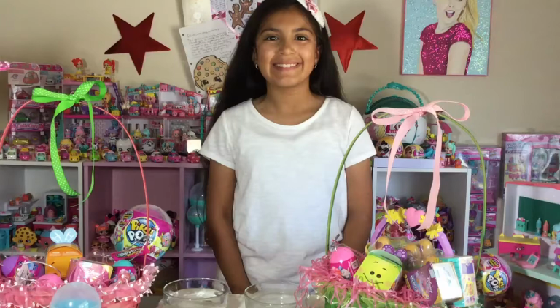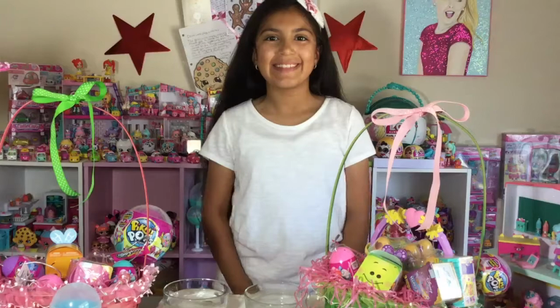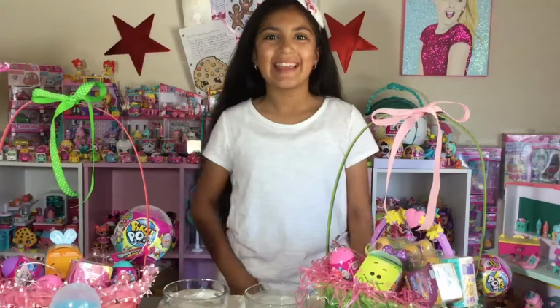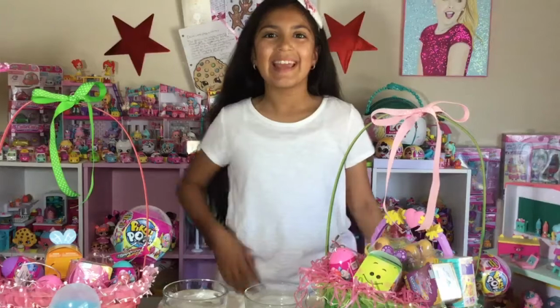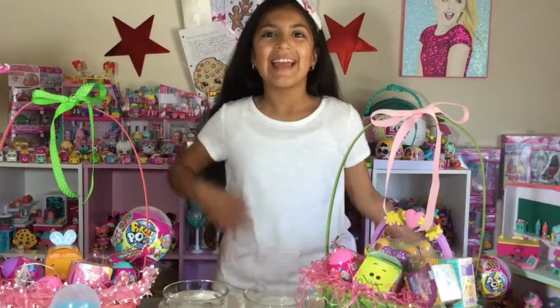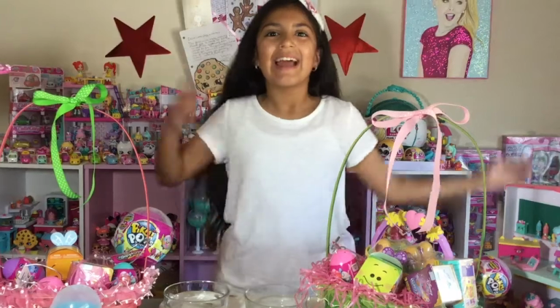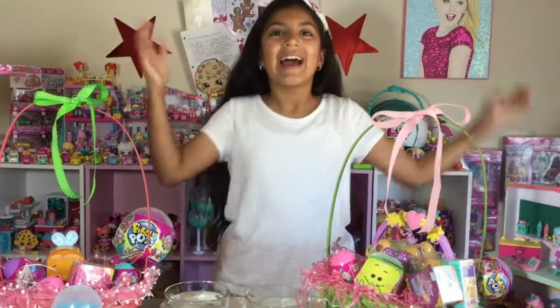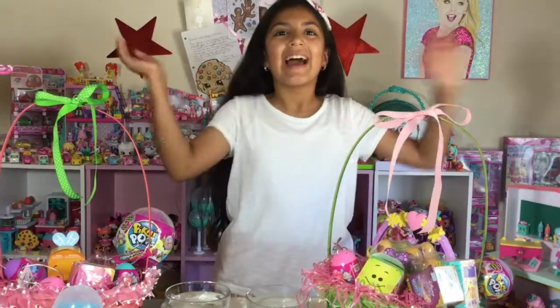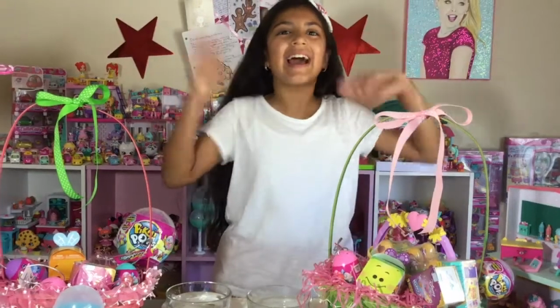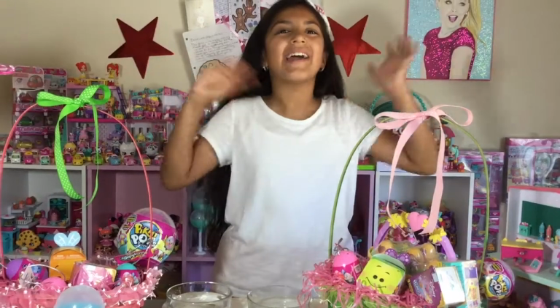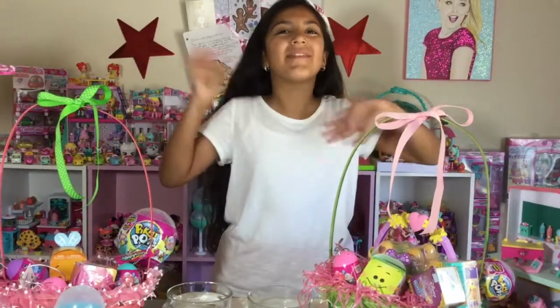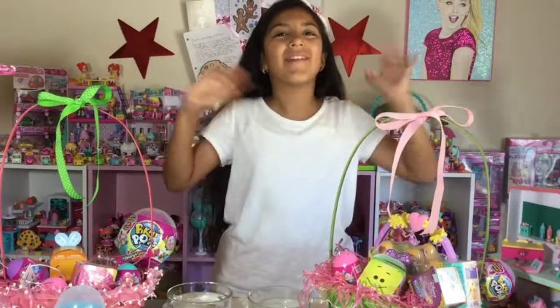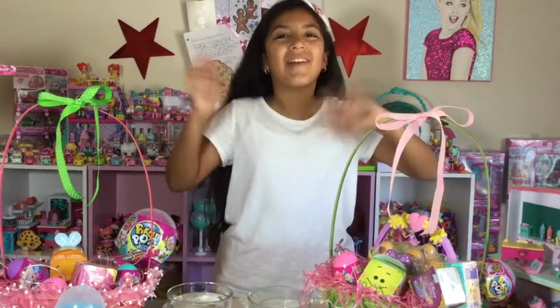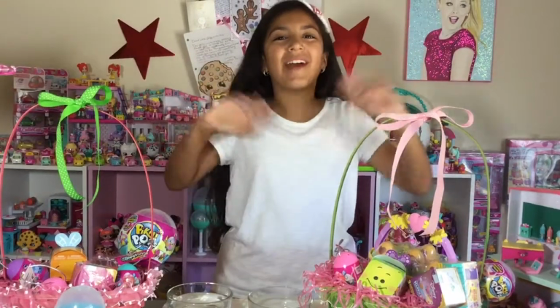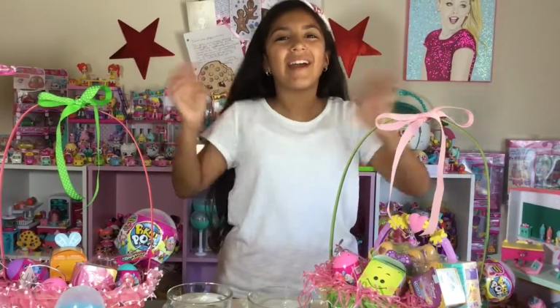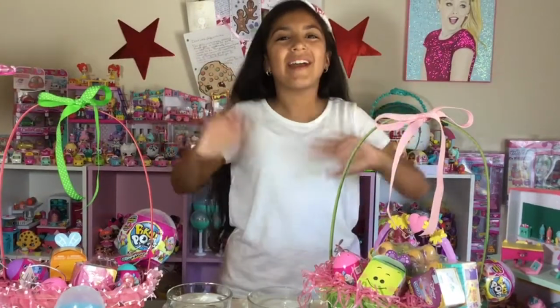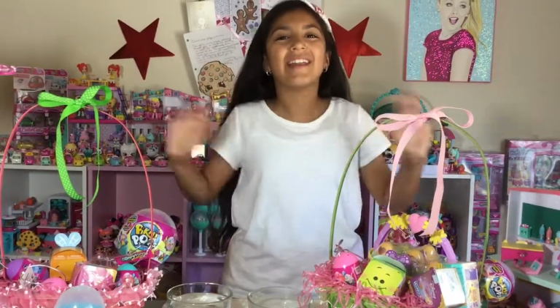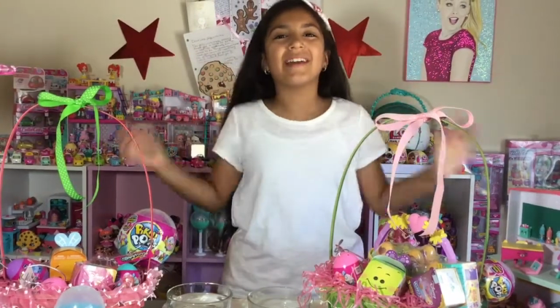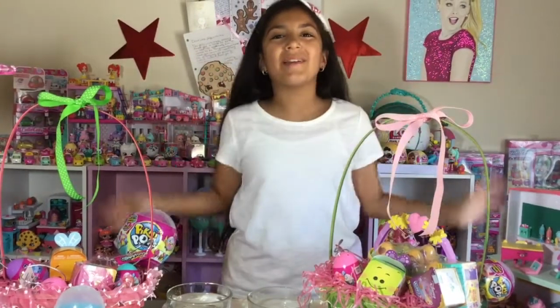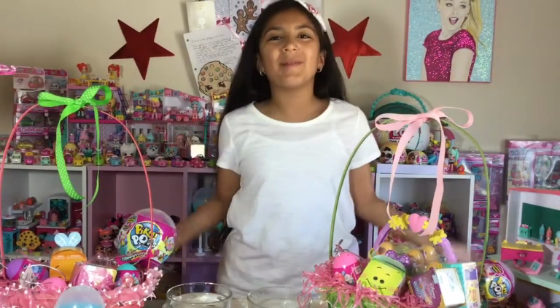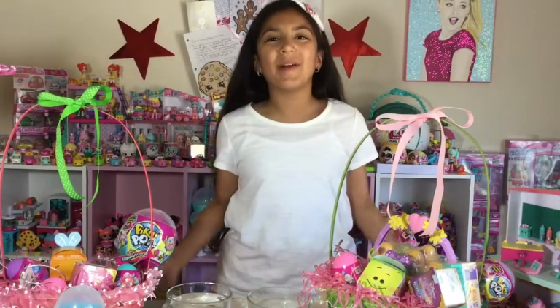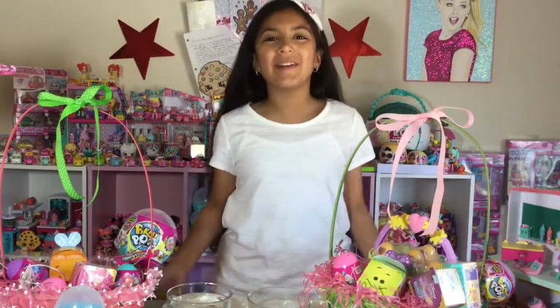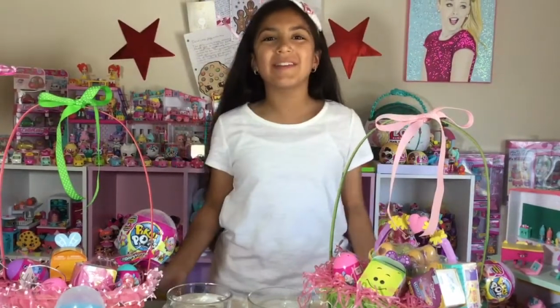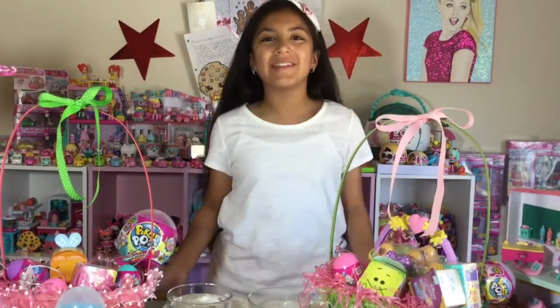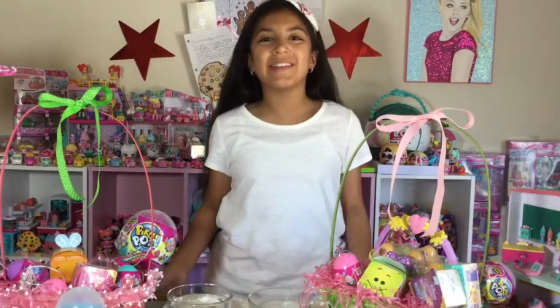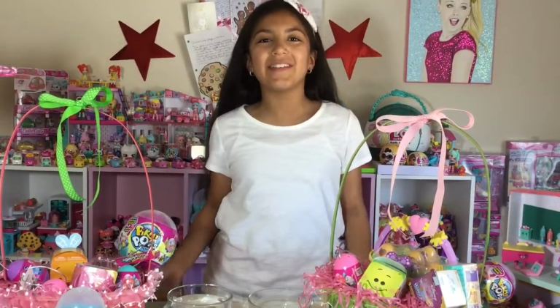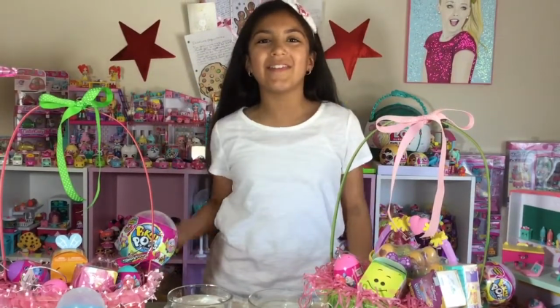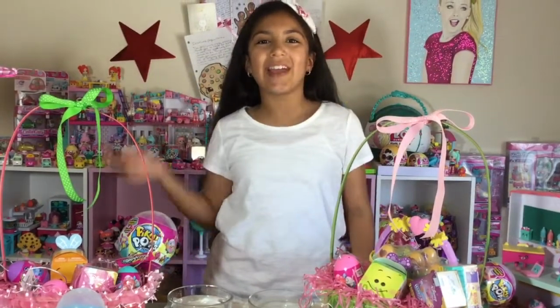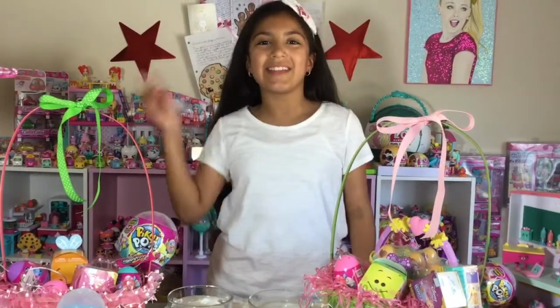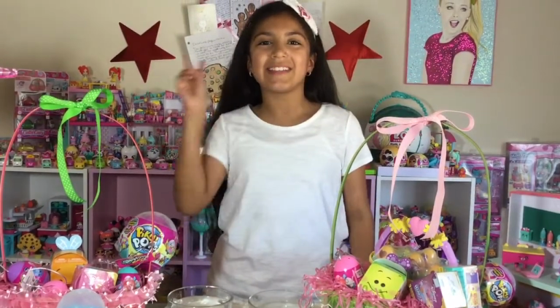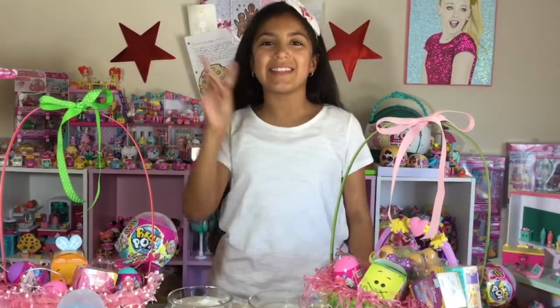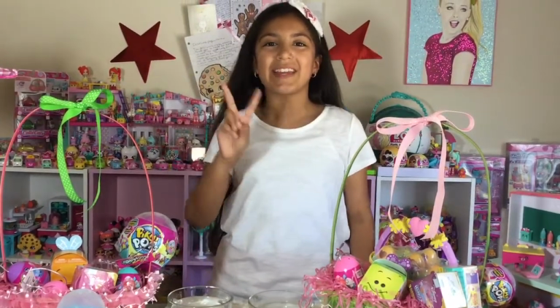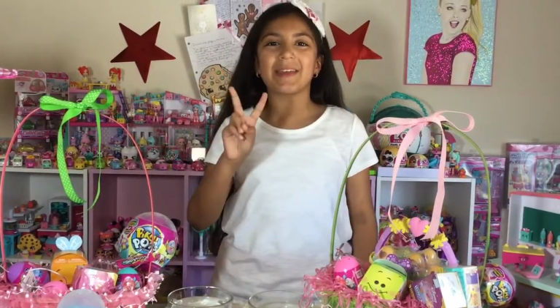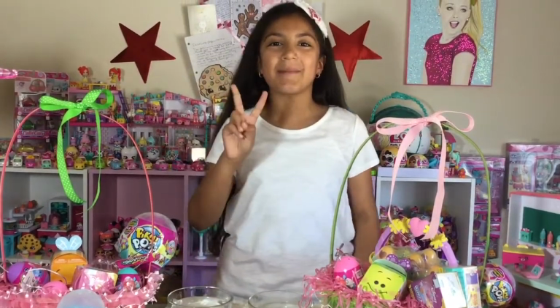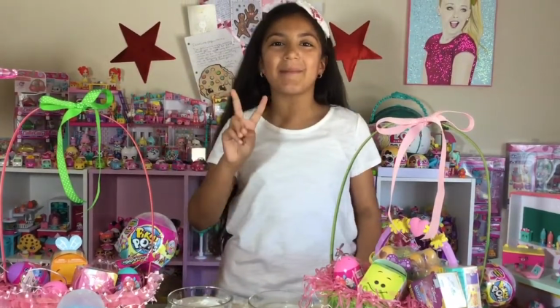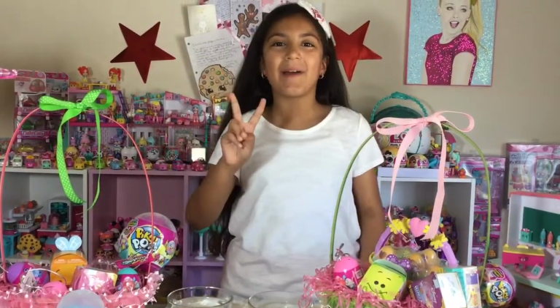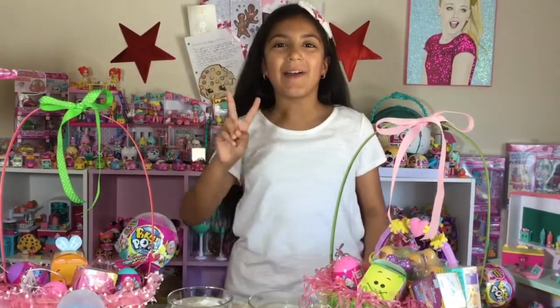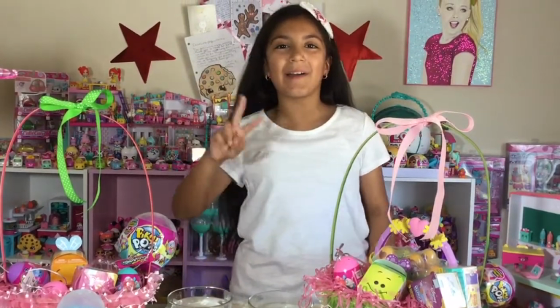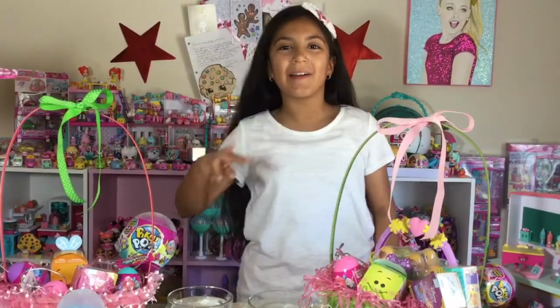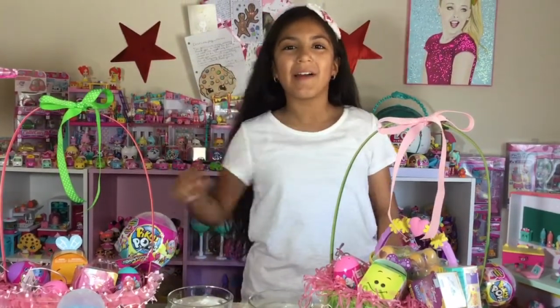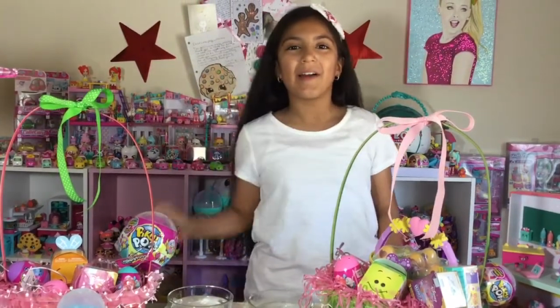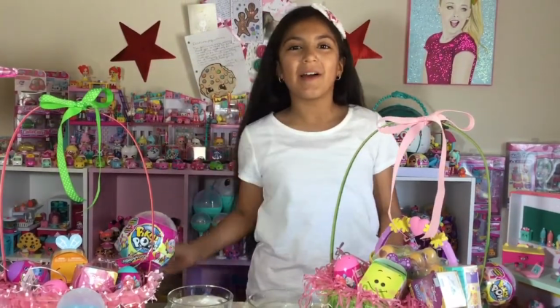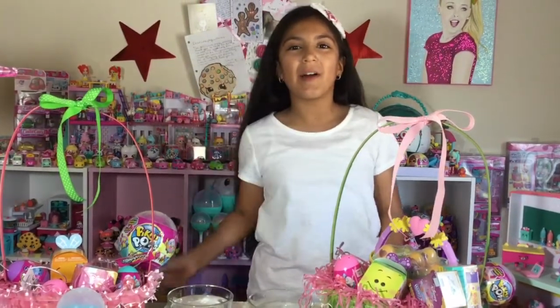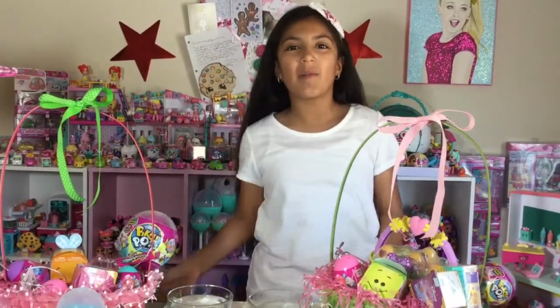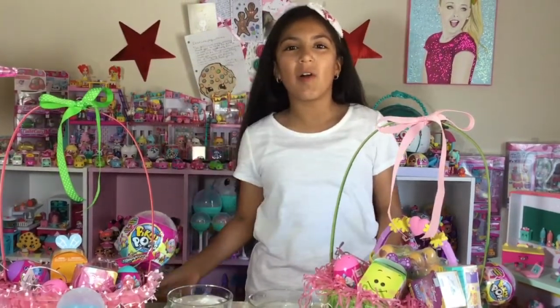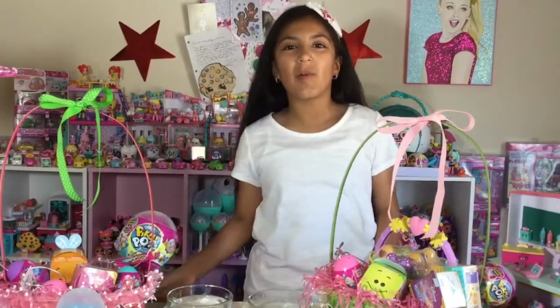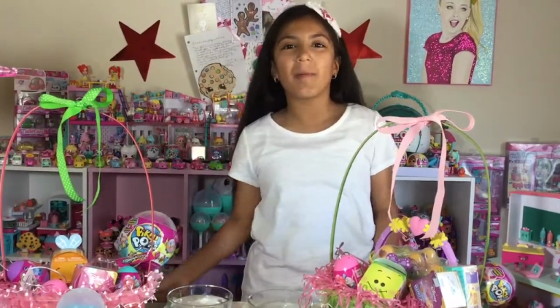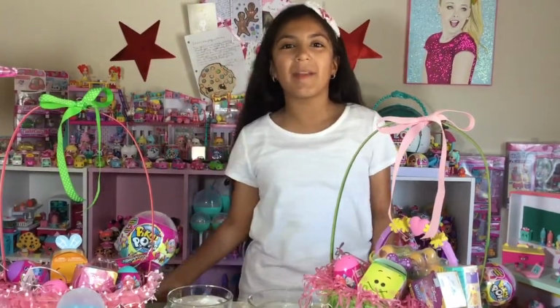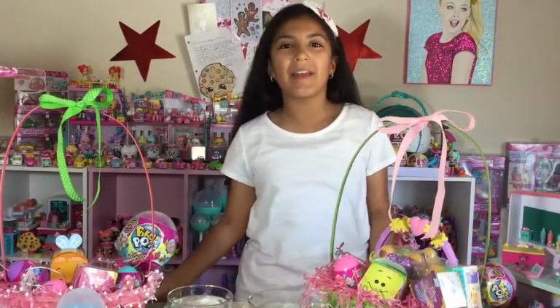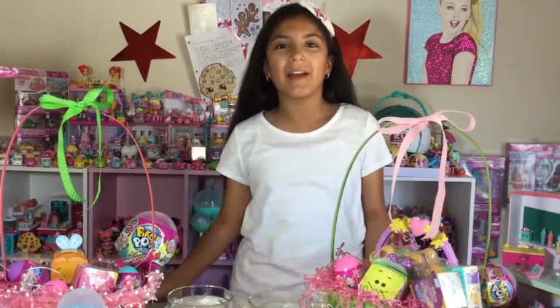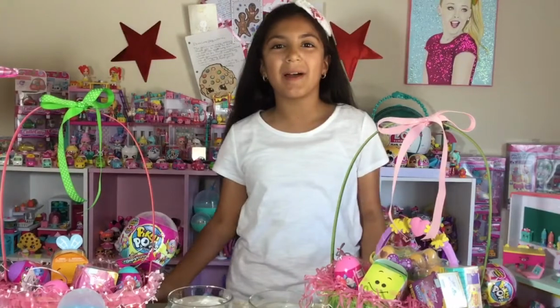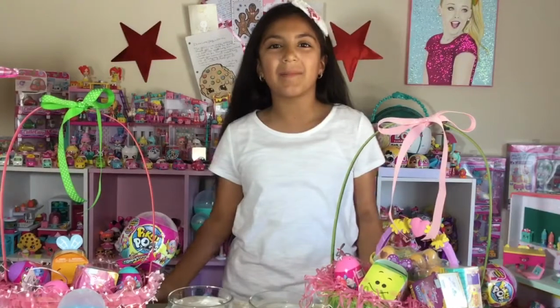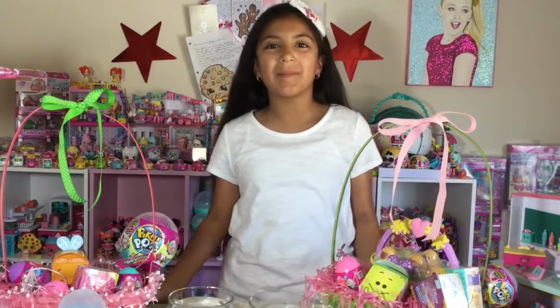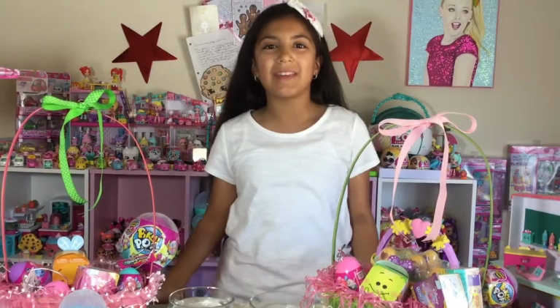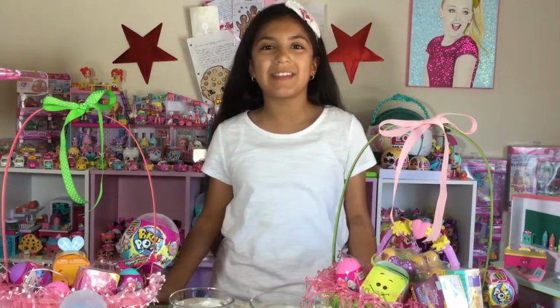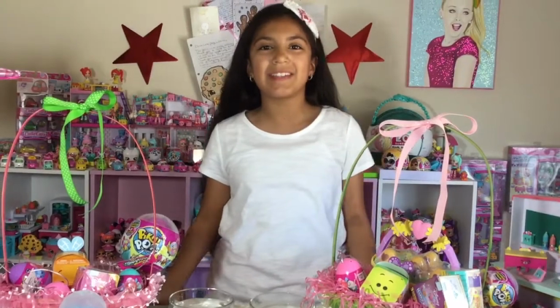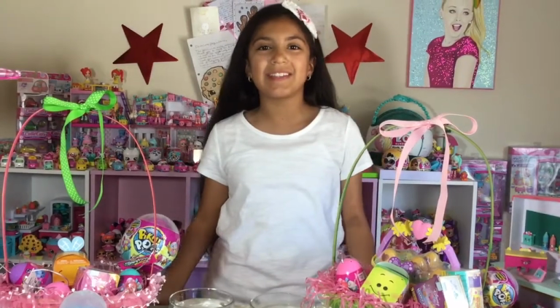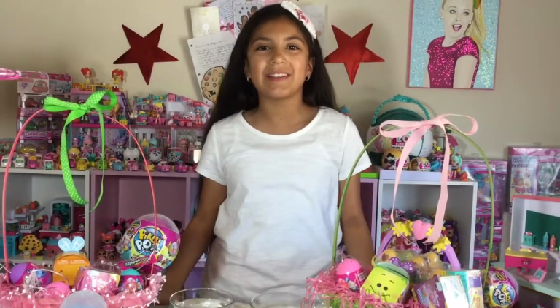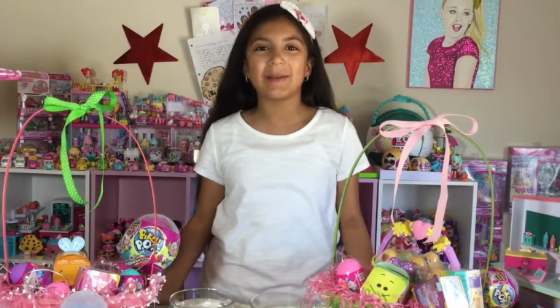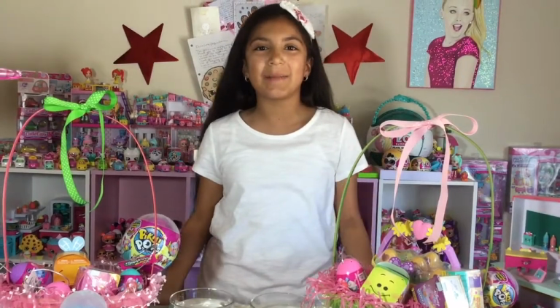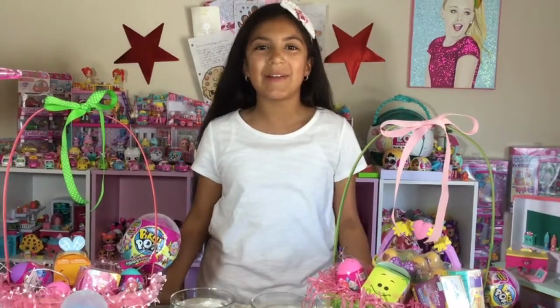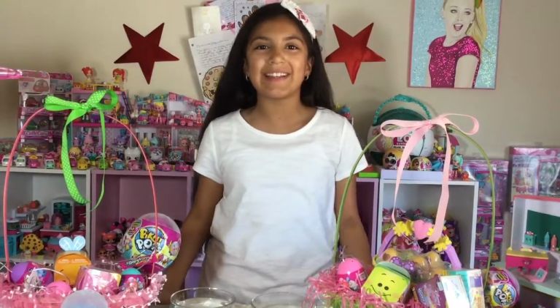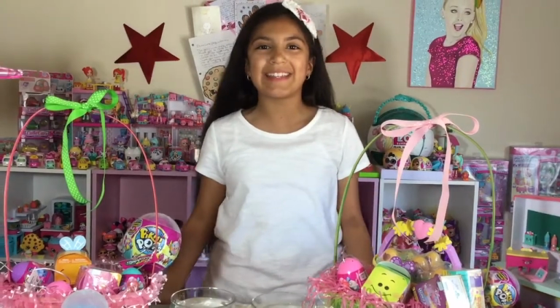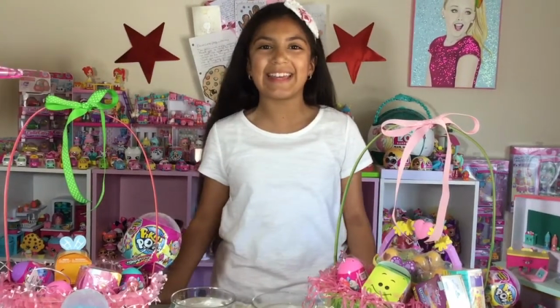Hi everyone! Welcome to my second part of opening up Easter presents.